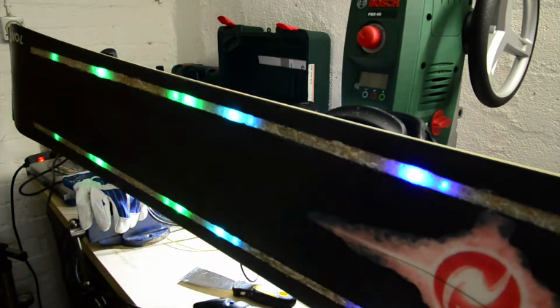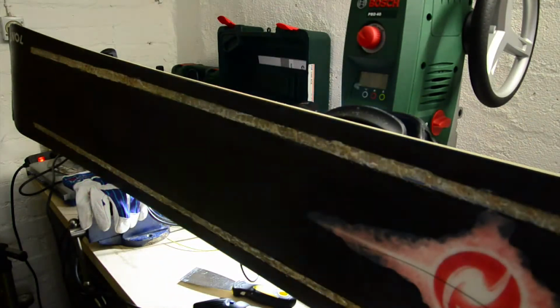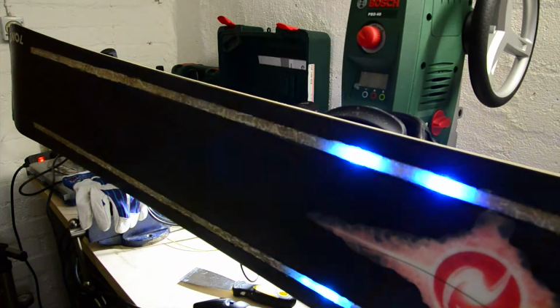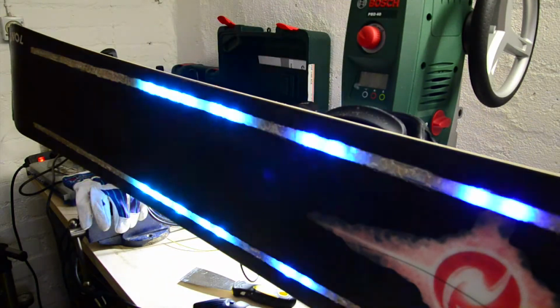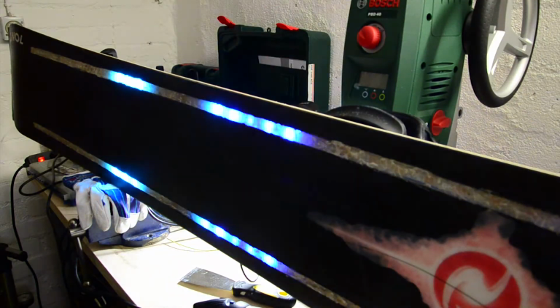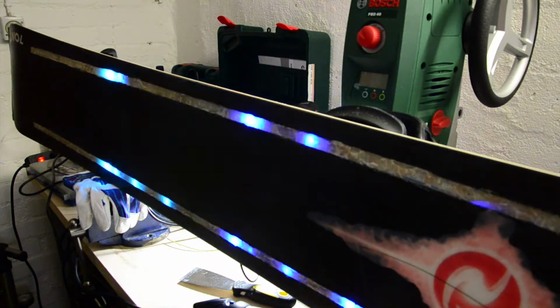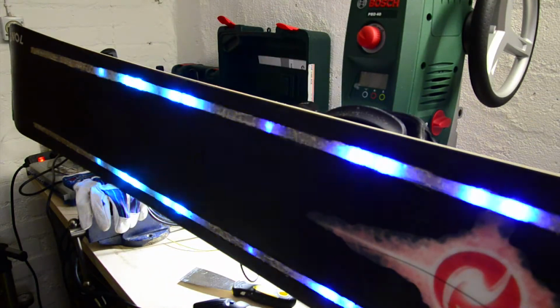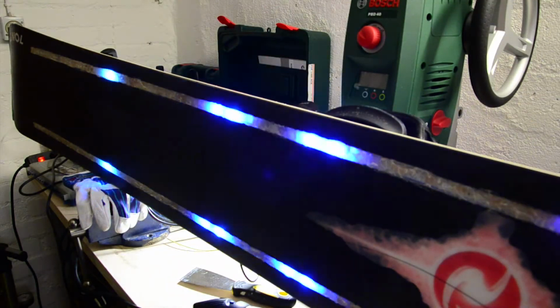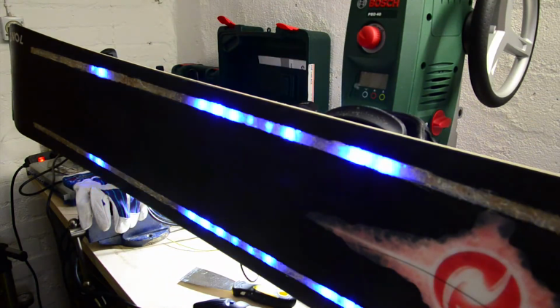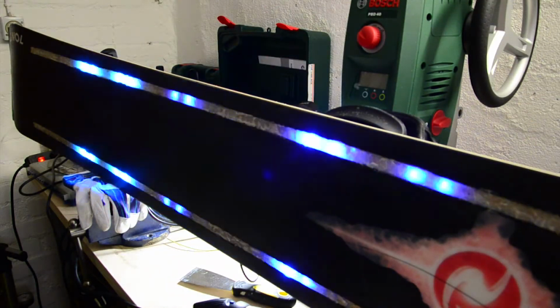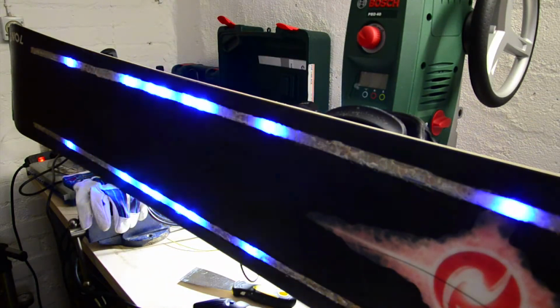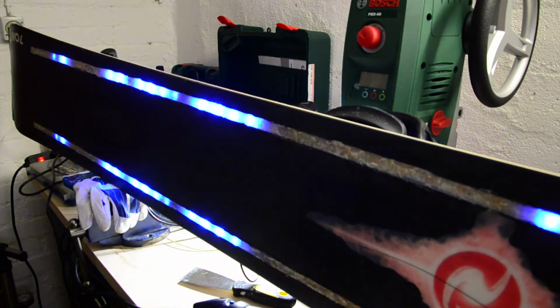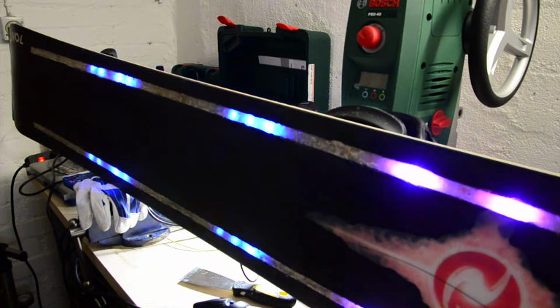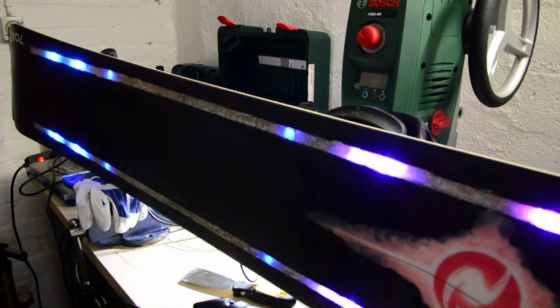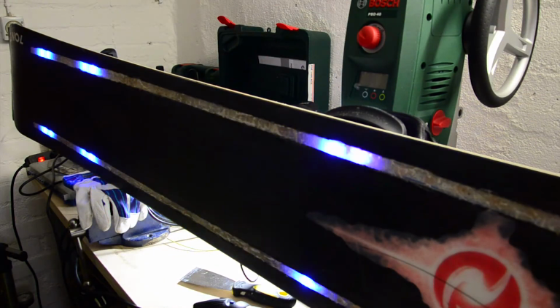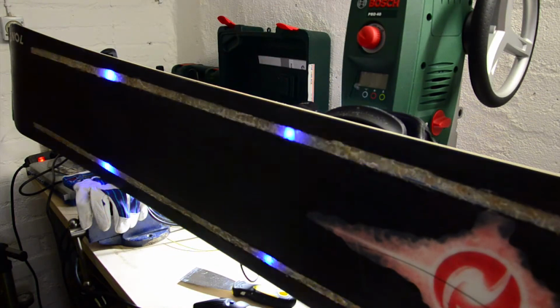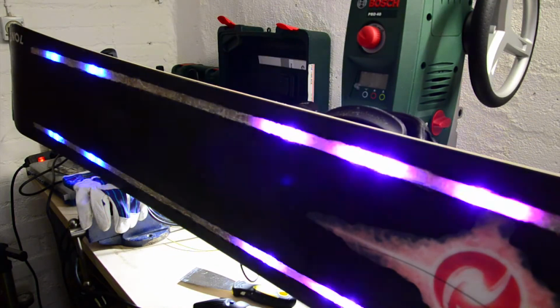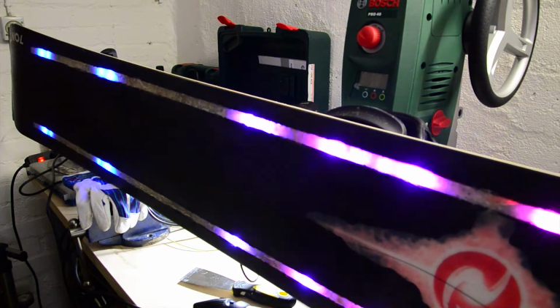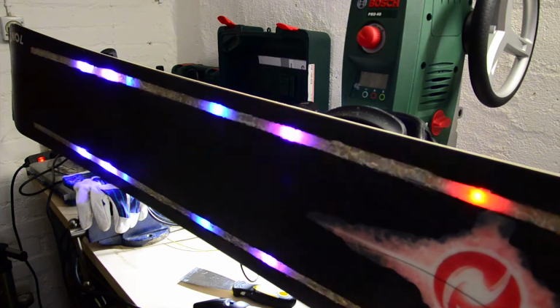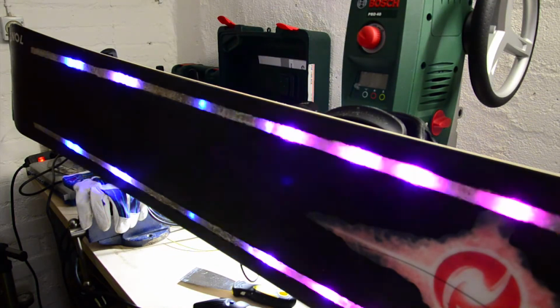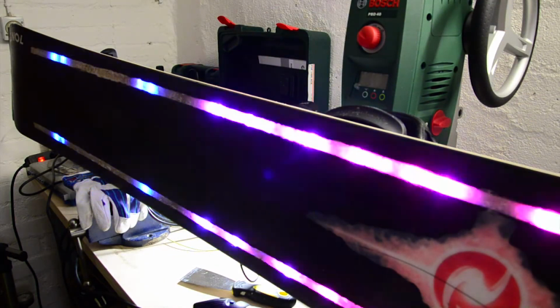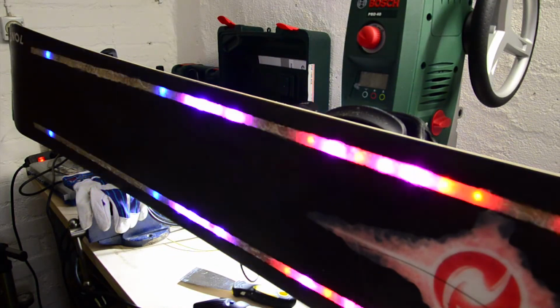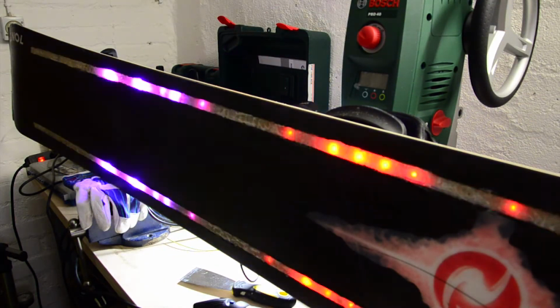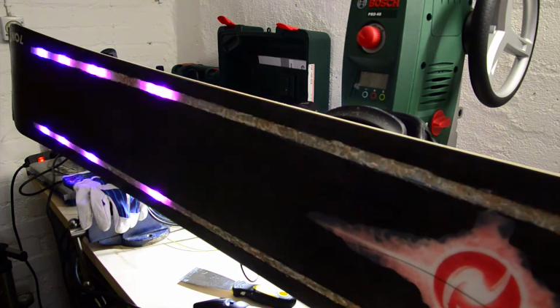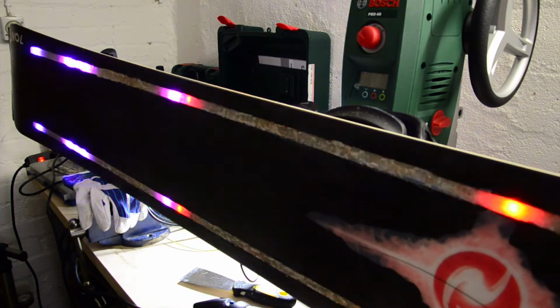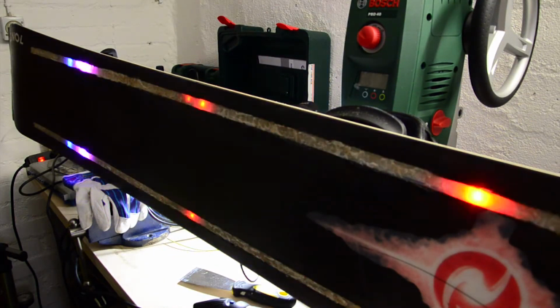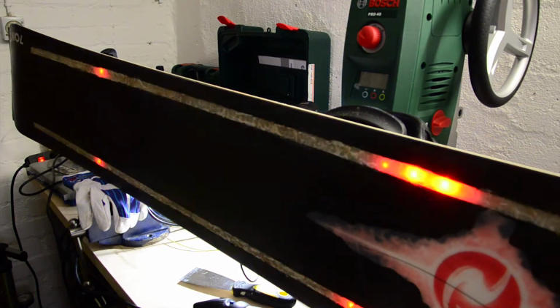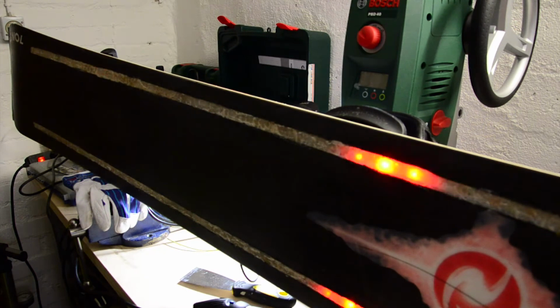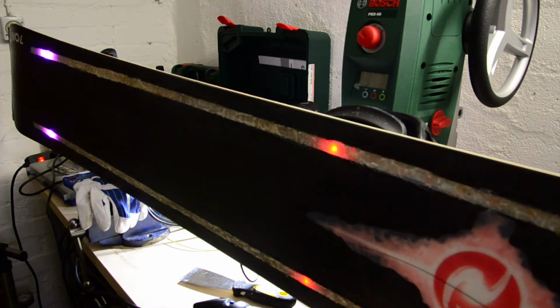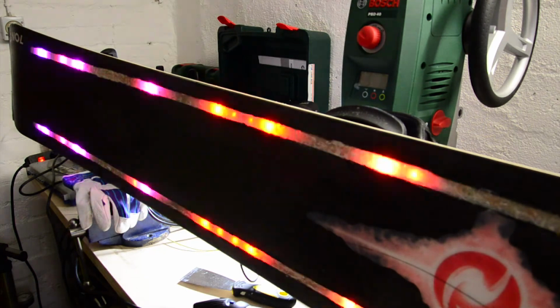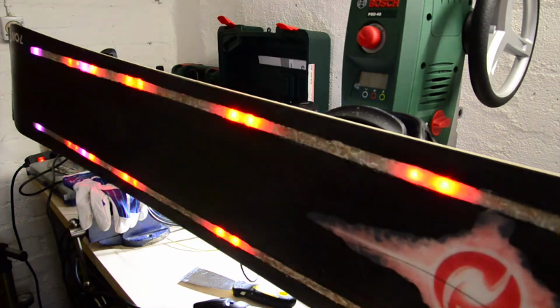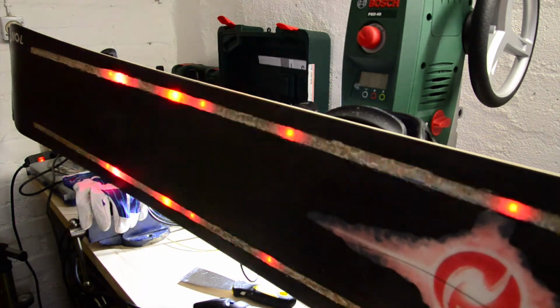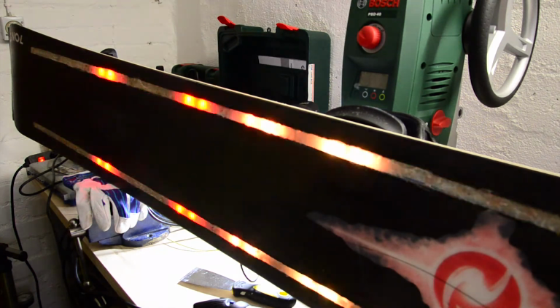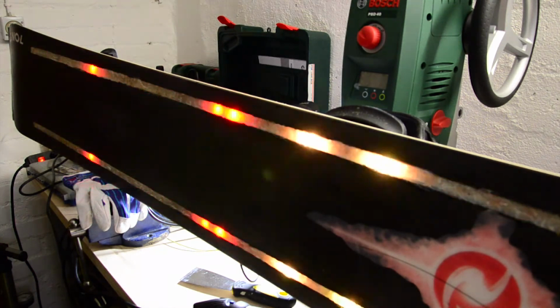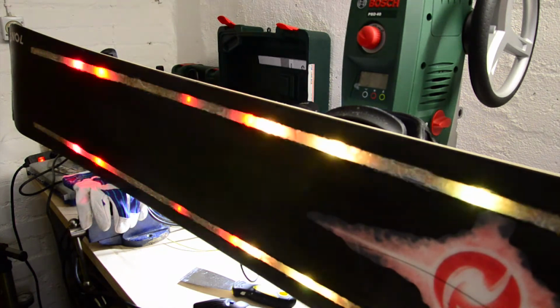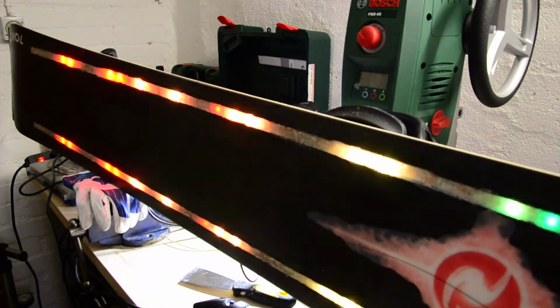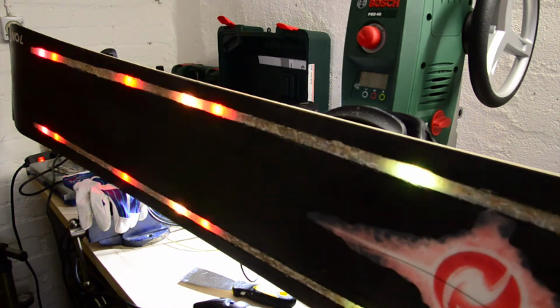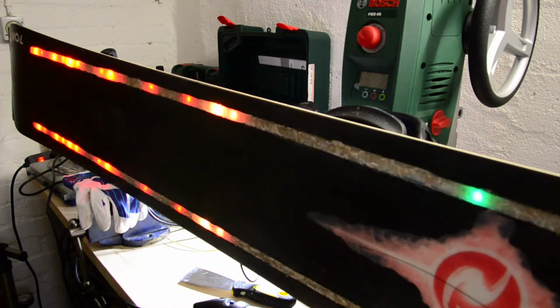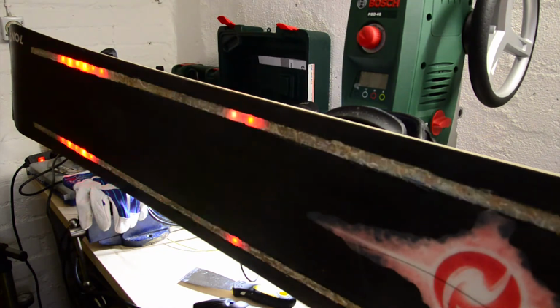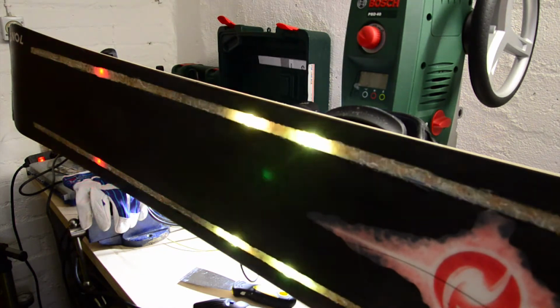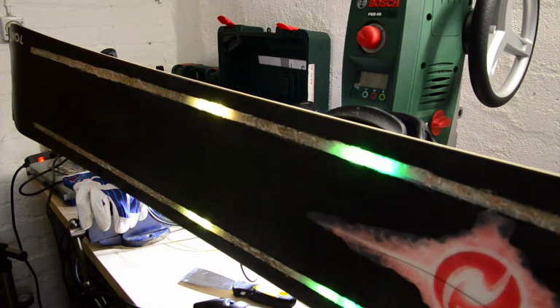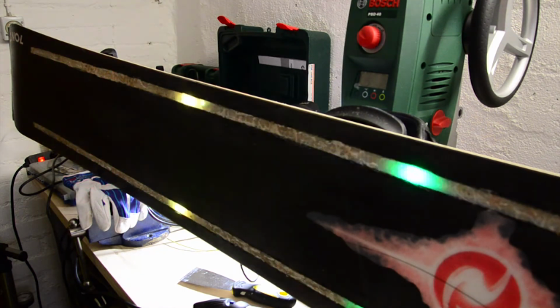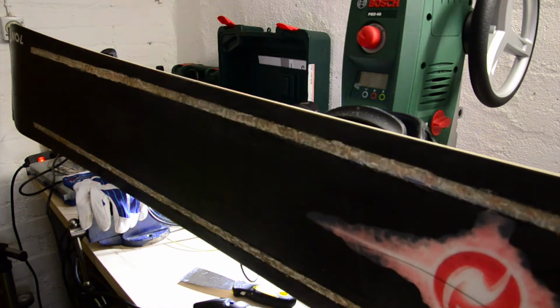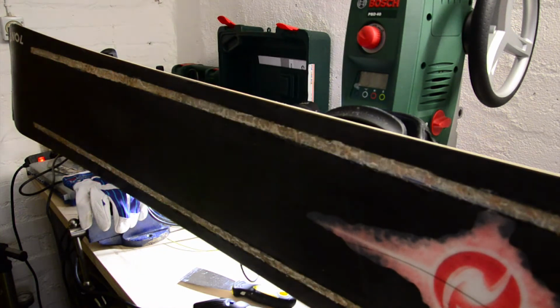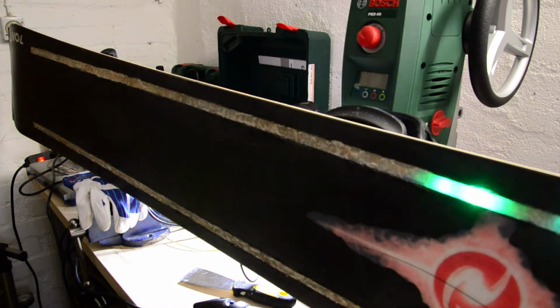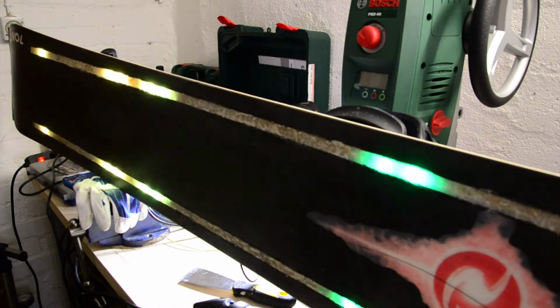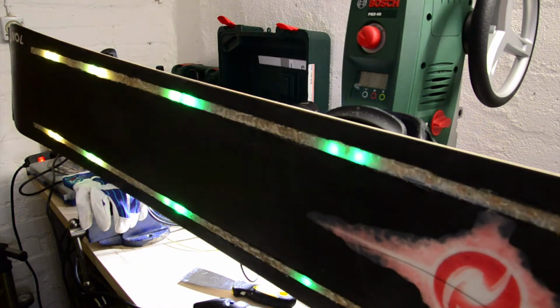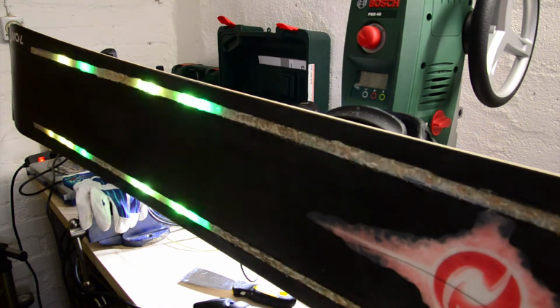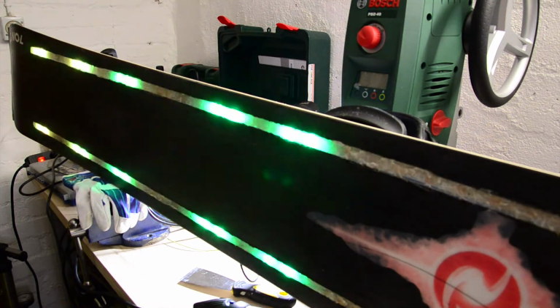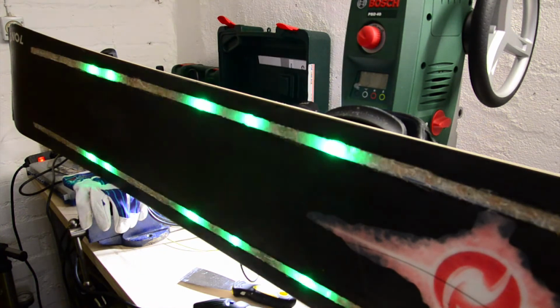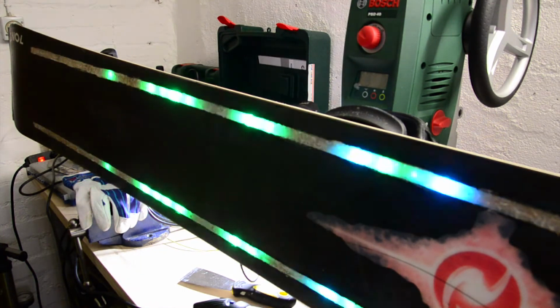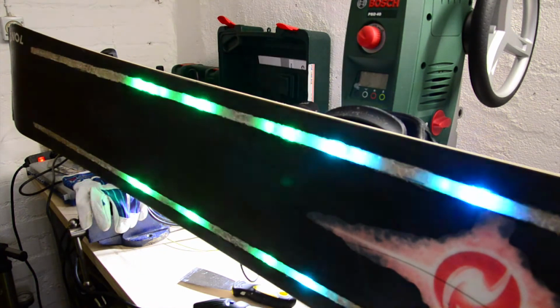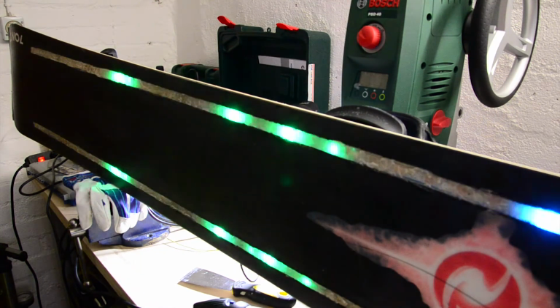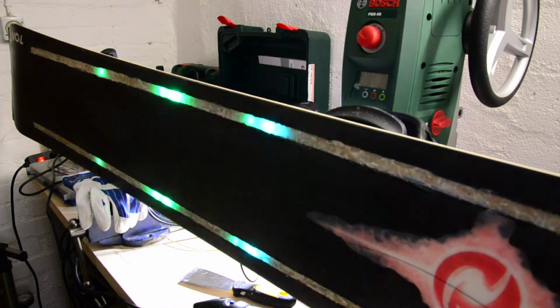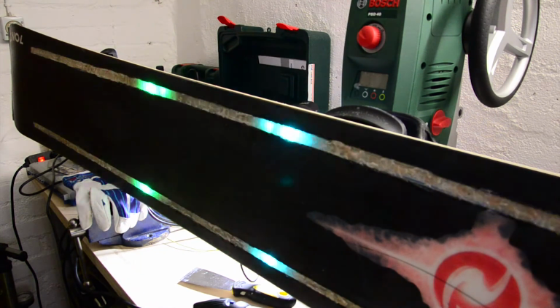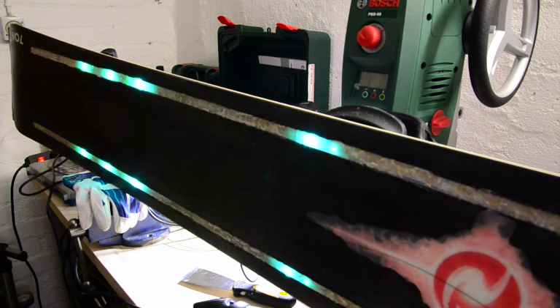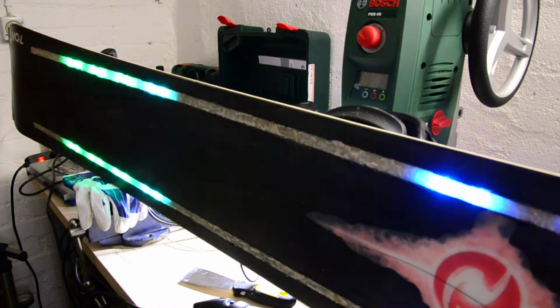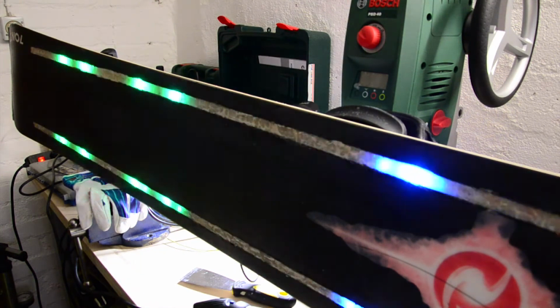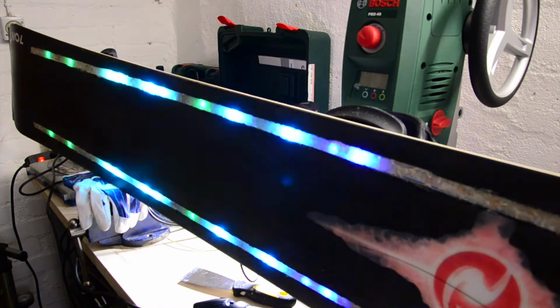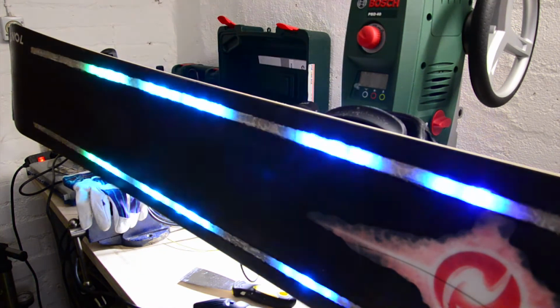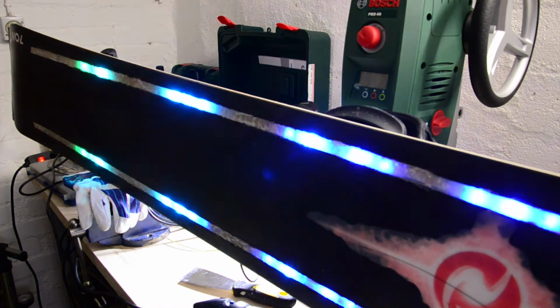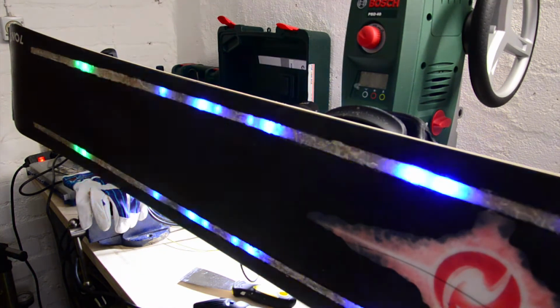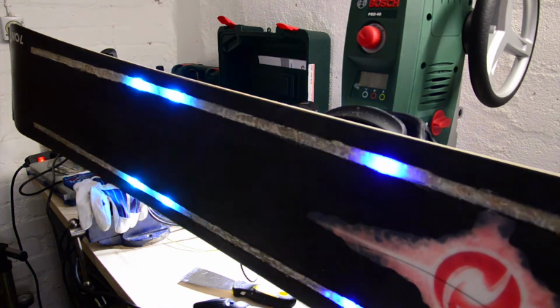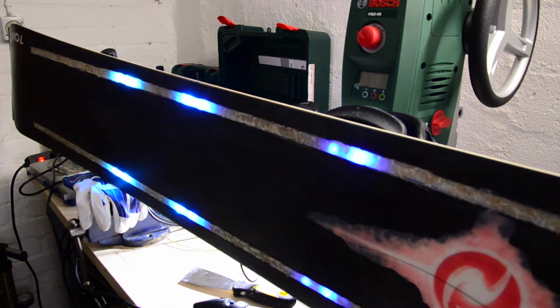As you can see, both LED stripes run synchronously and display the same animations from the Arduino.